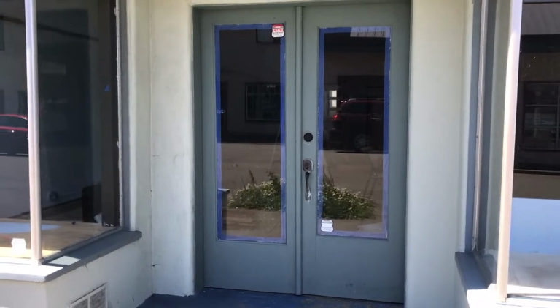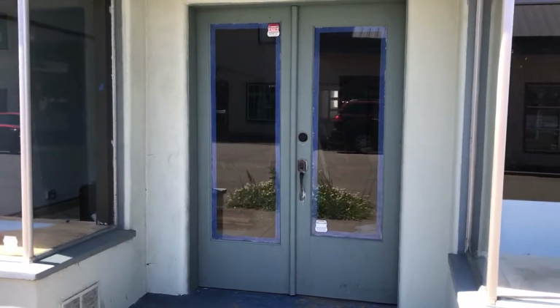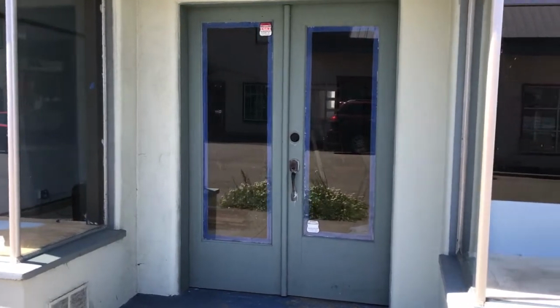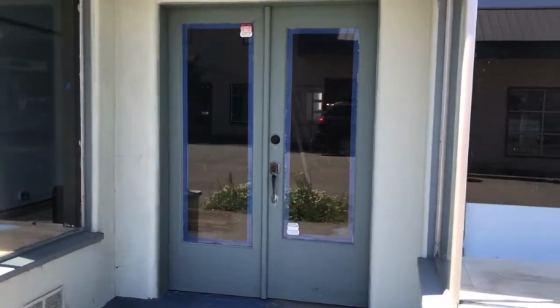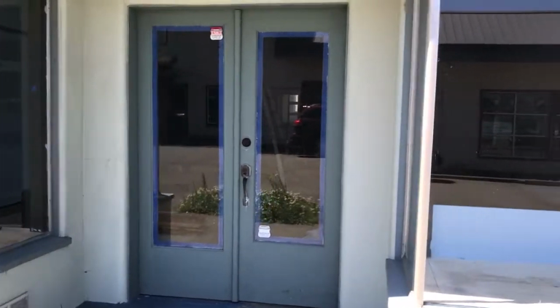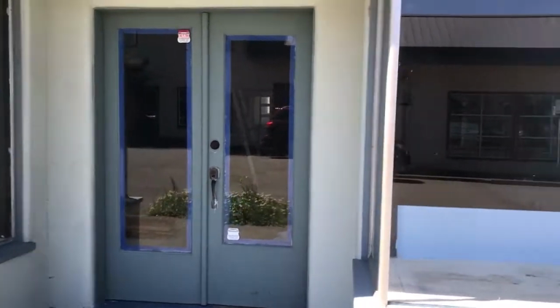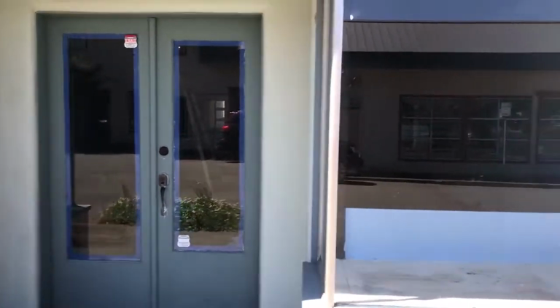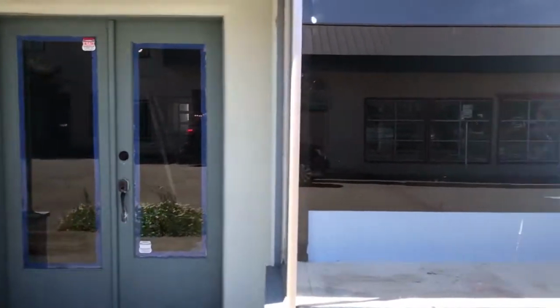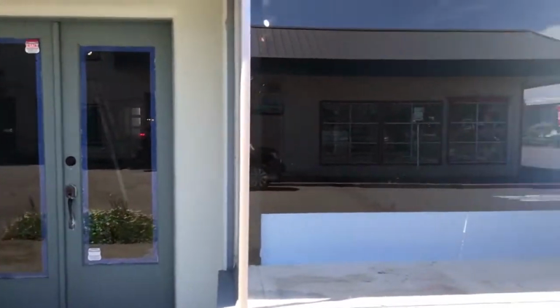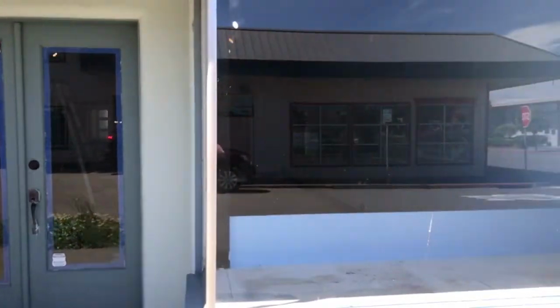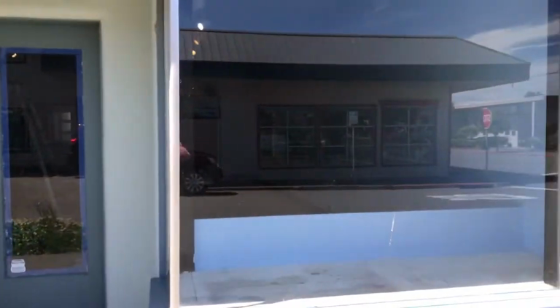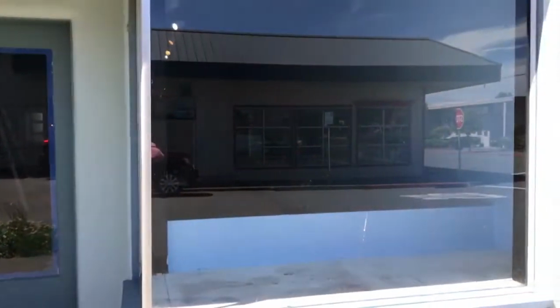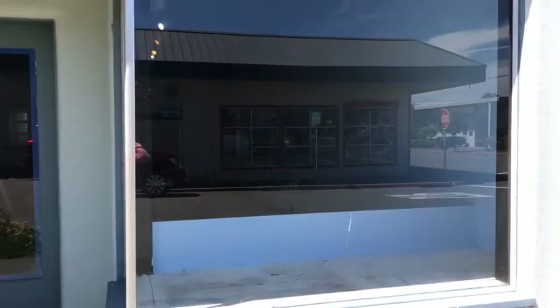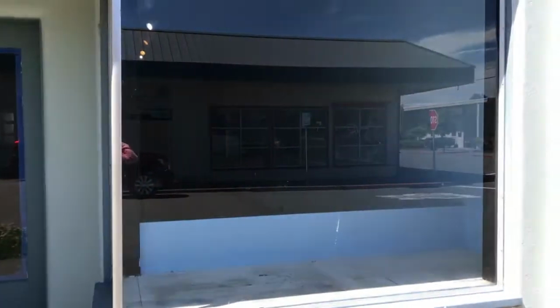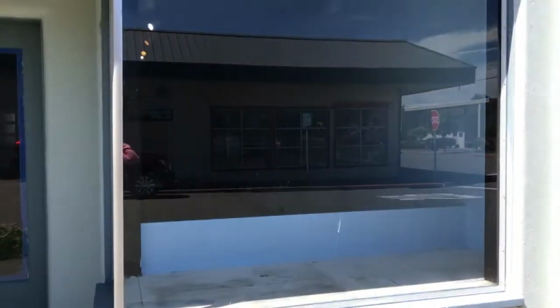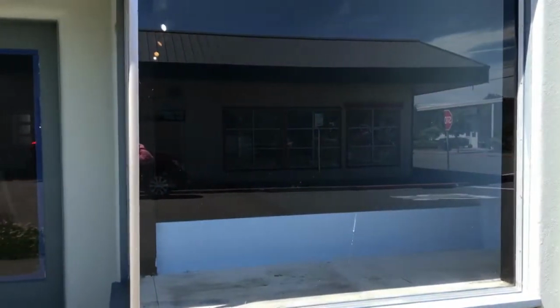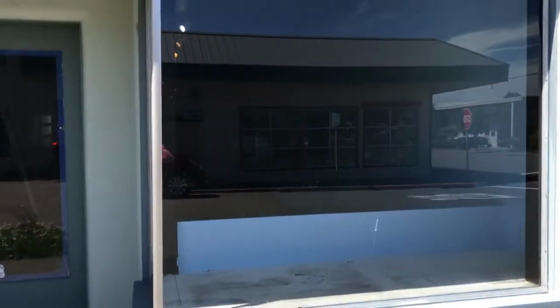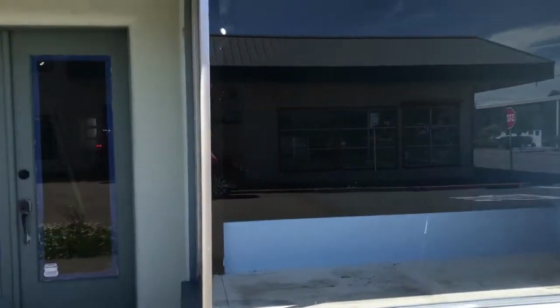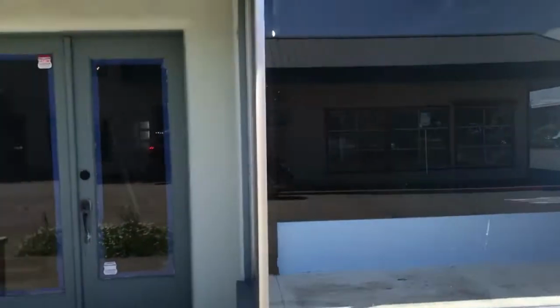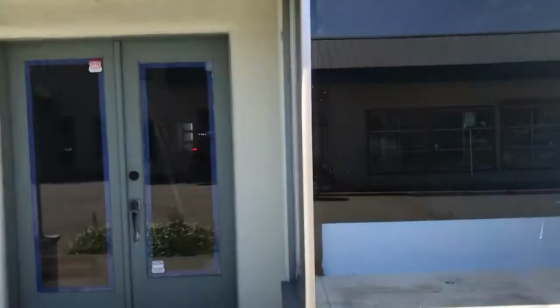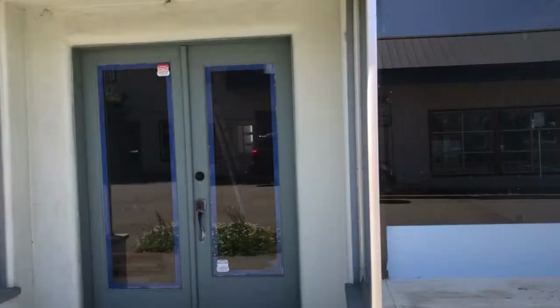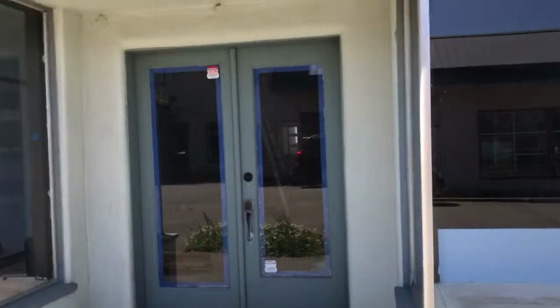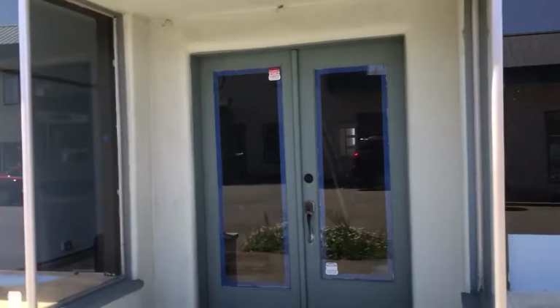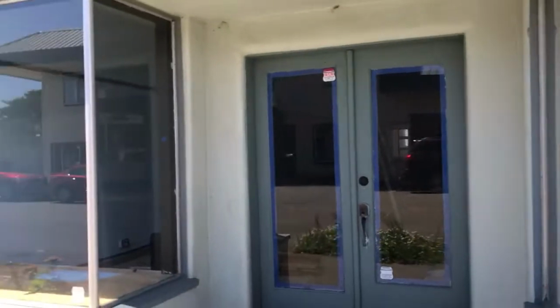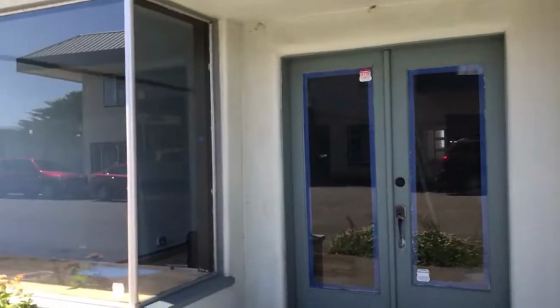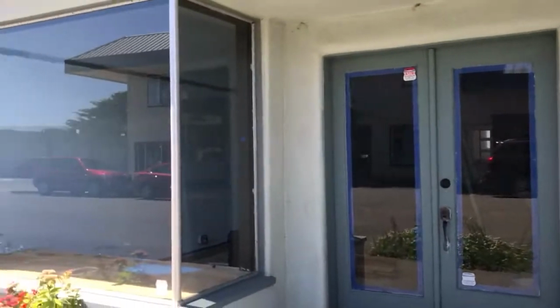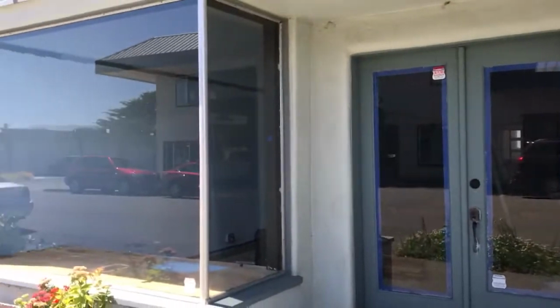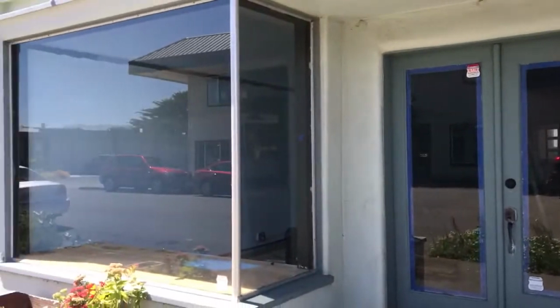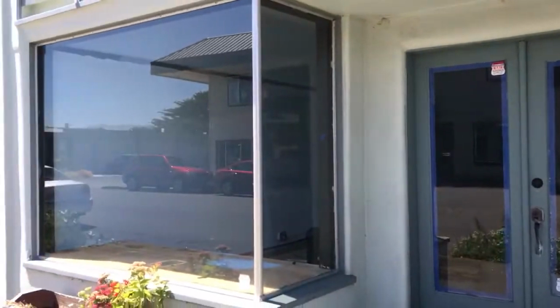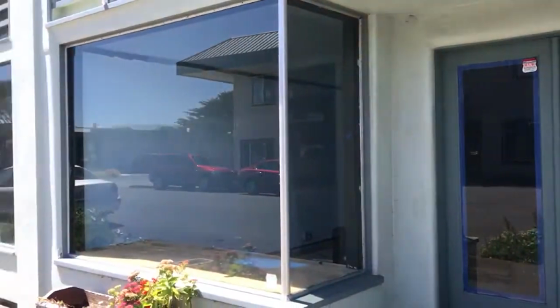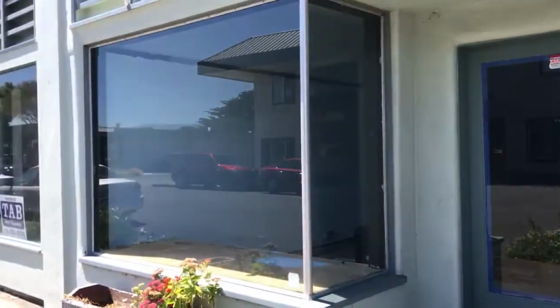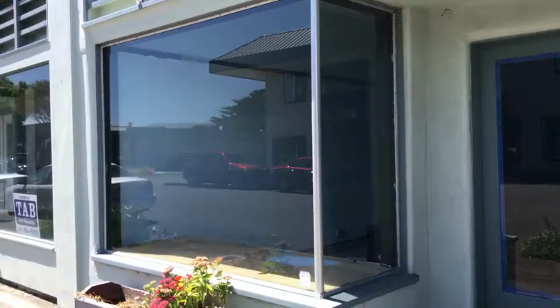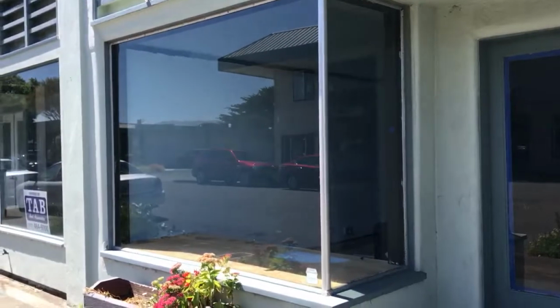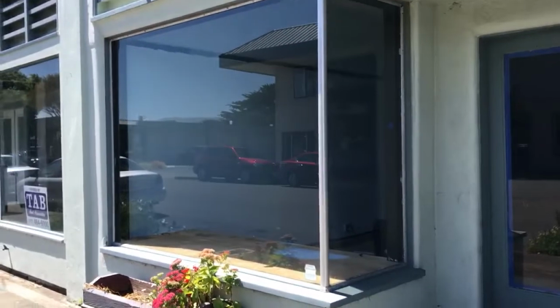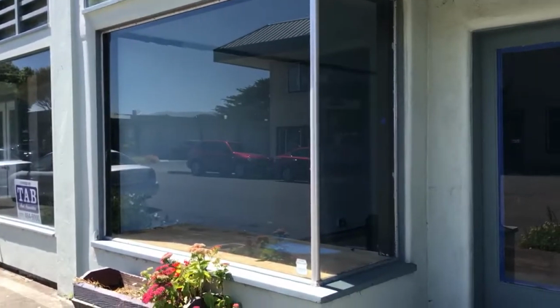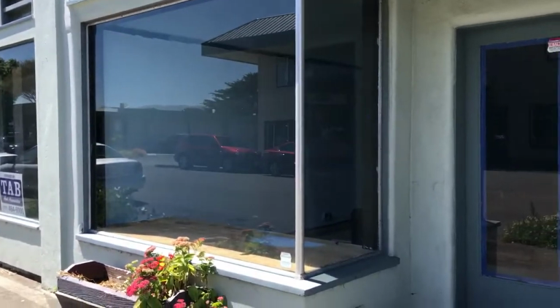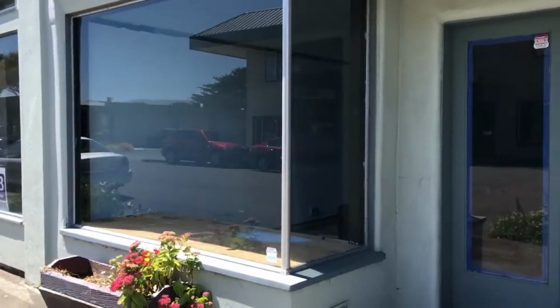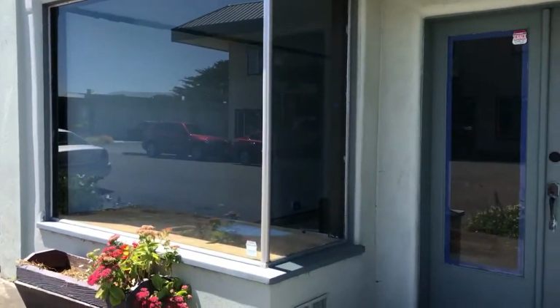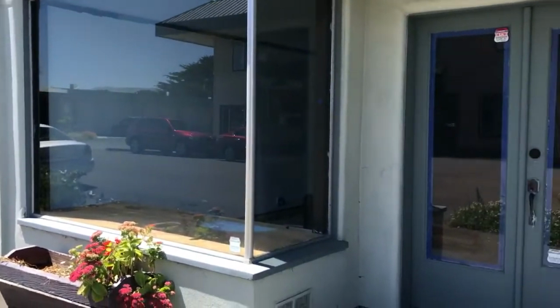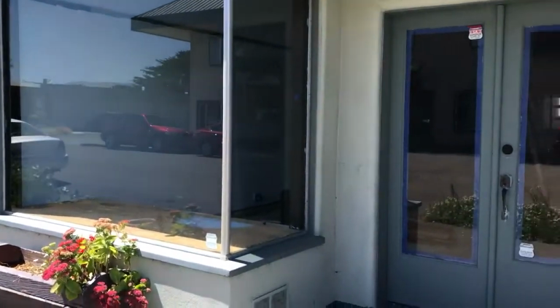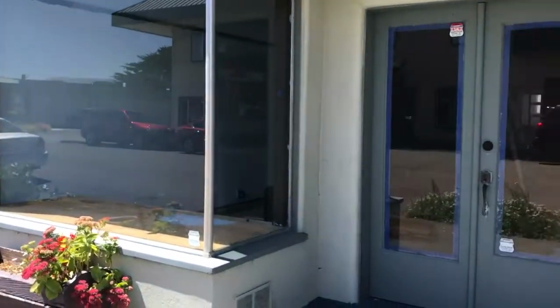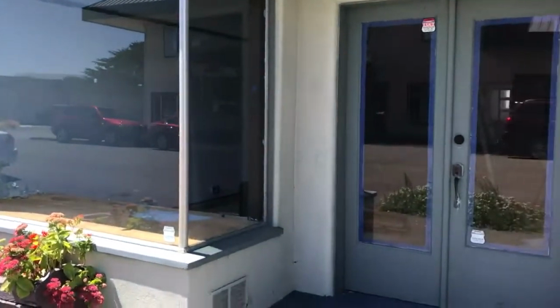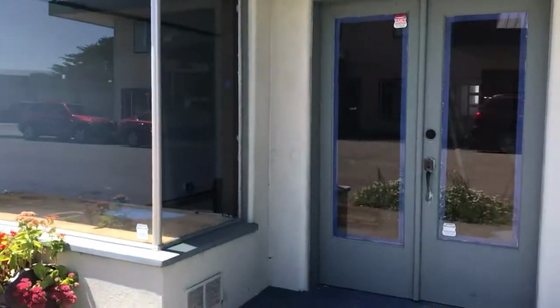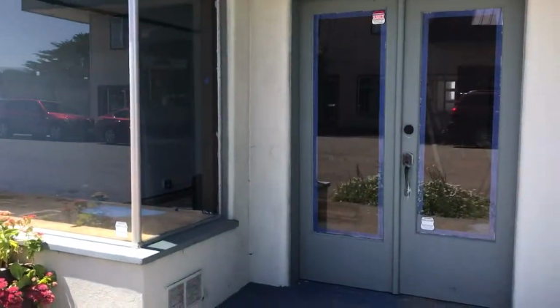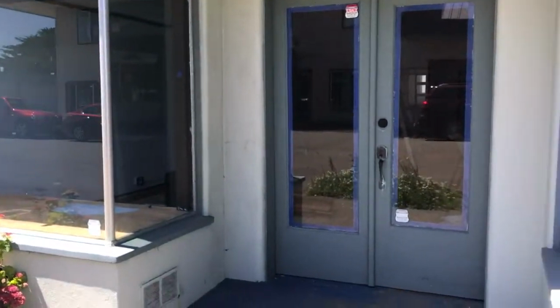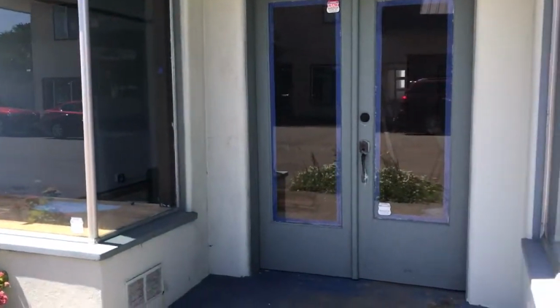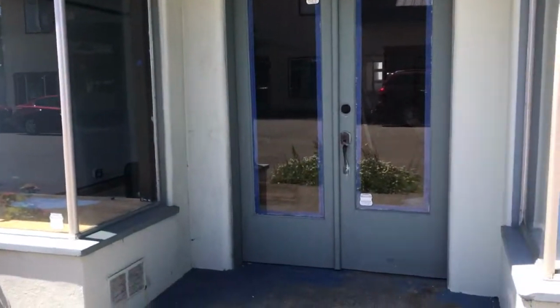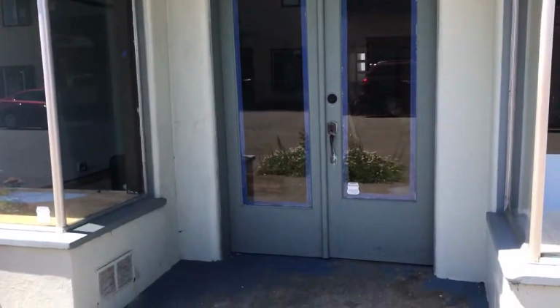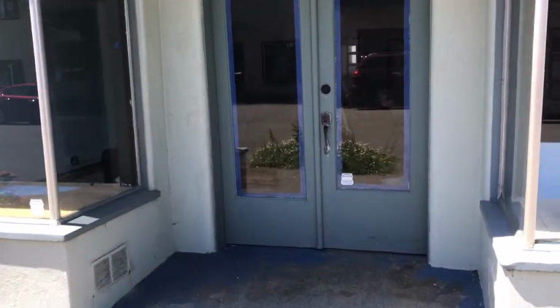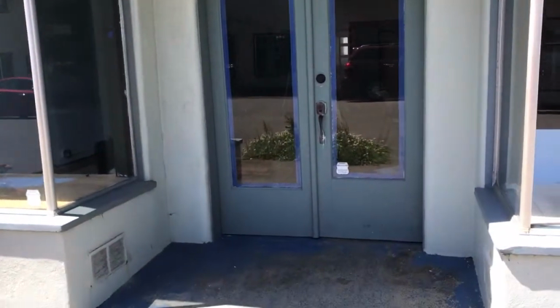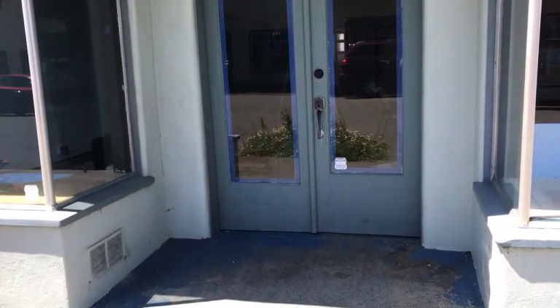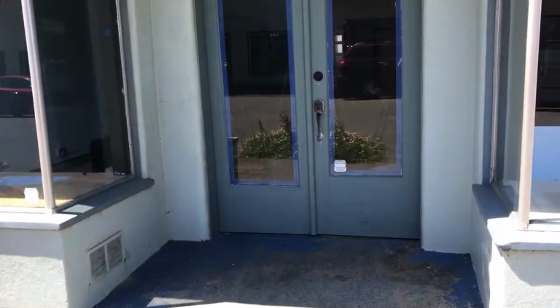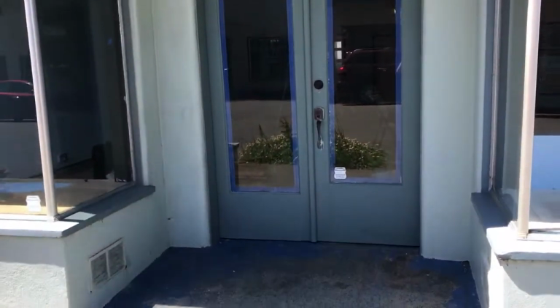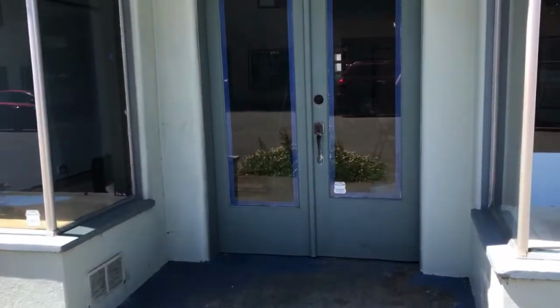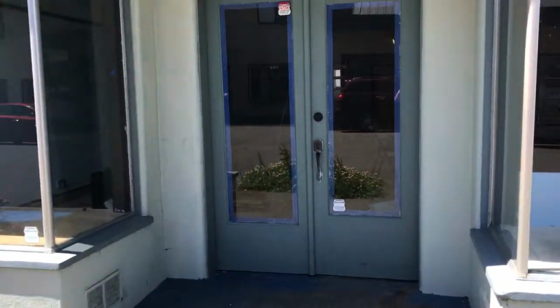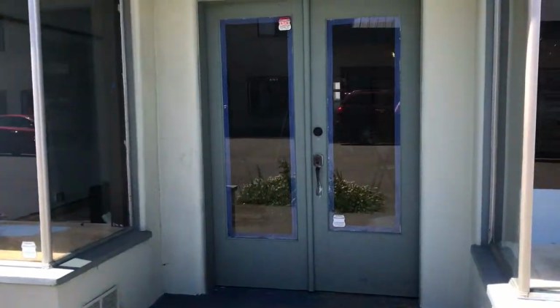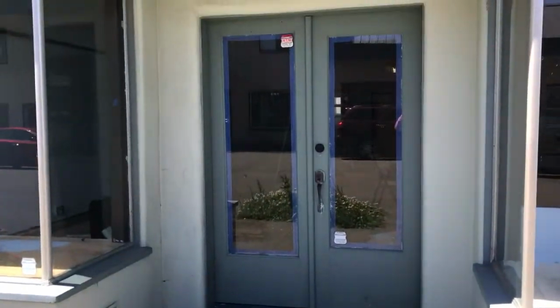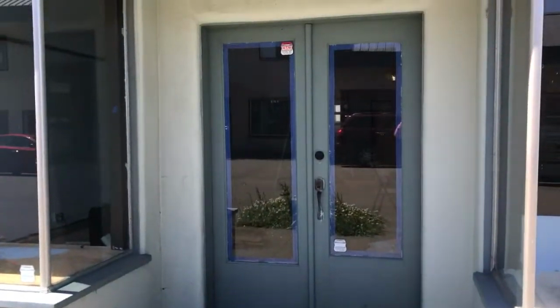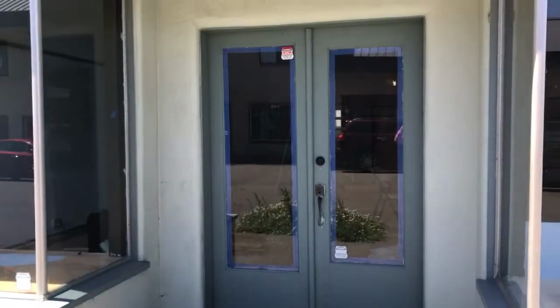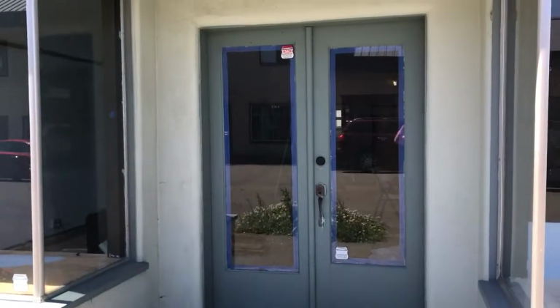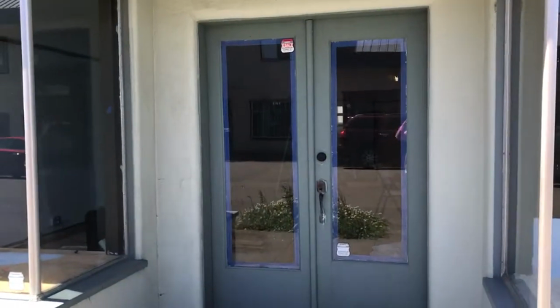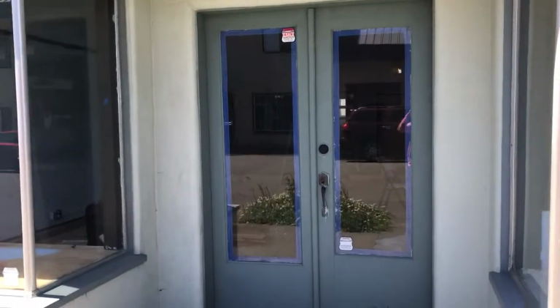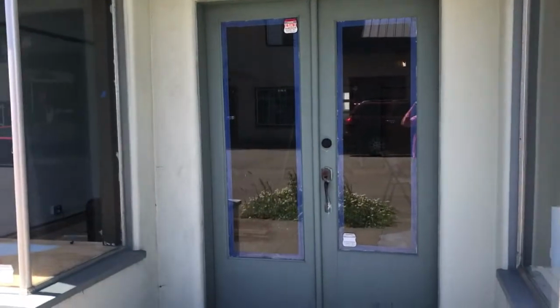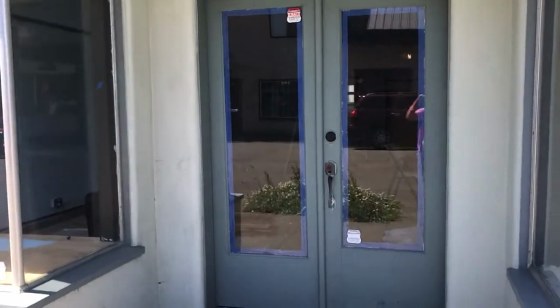Hey guys, so this is our storefront. We've been busily painting. I don't think we're allowed to change any of the colors on the outside, so this is how the outside will be.